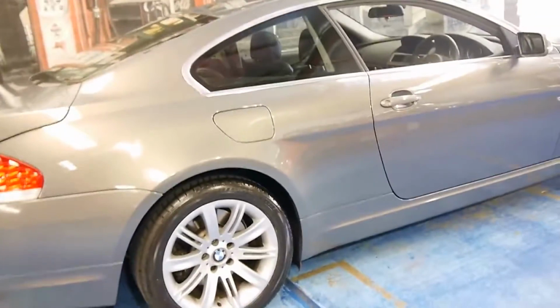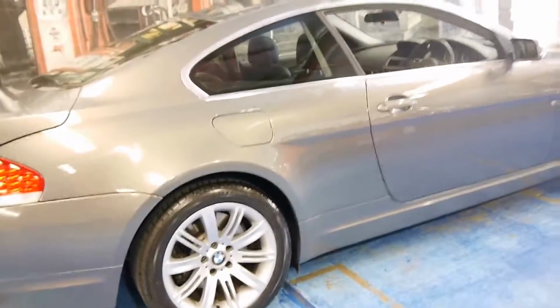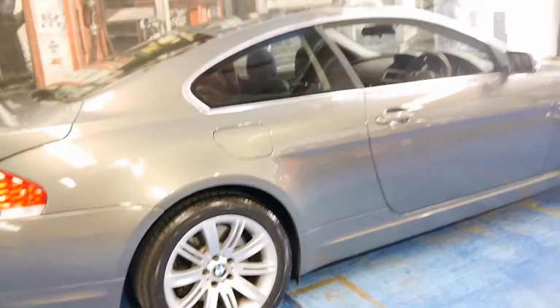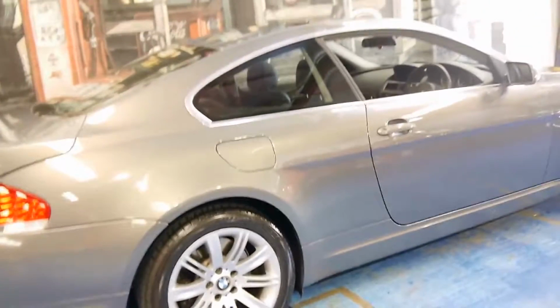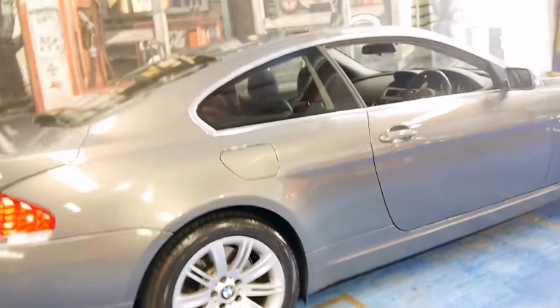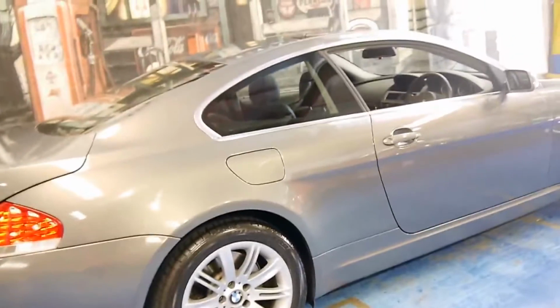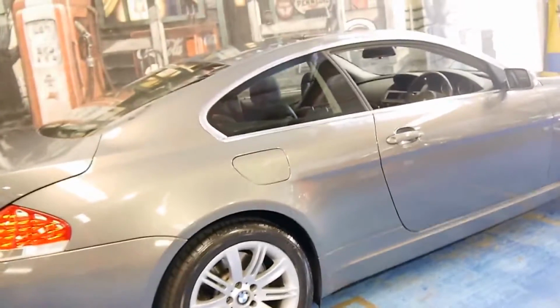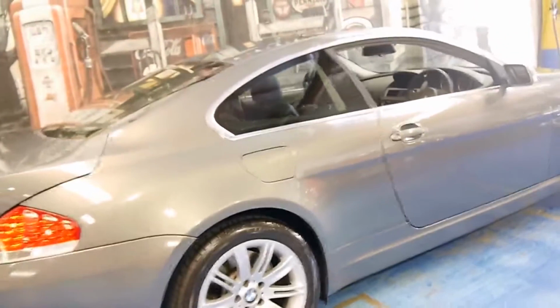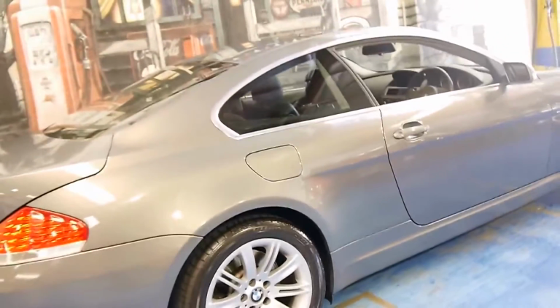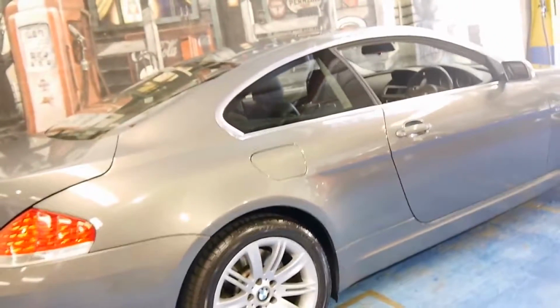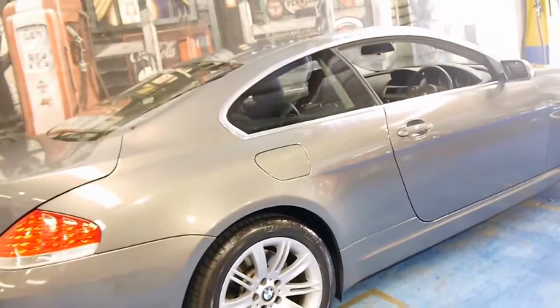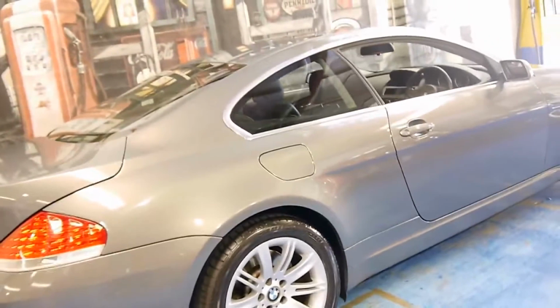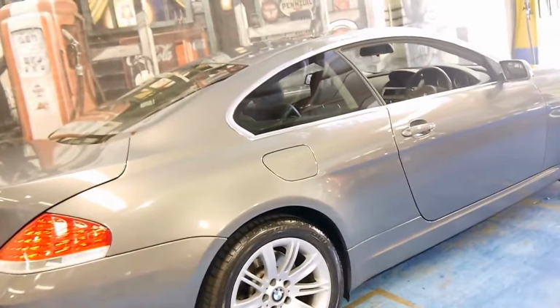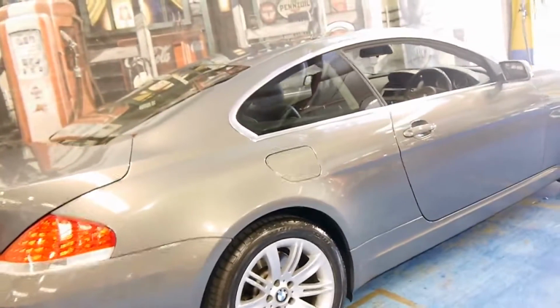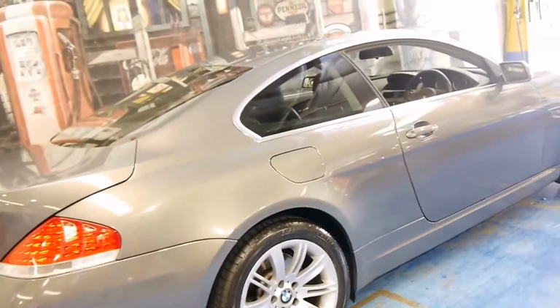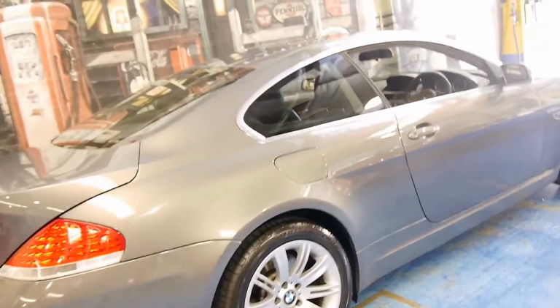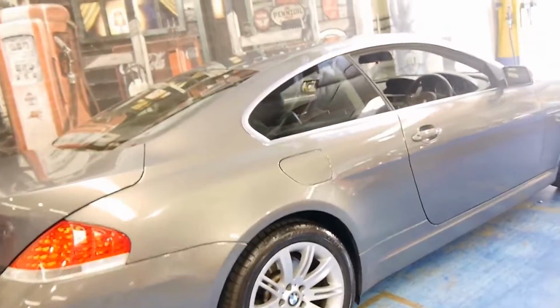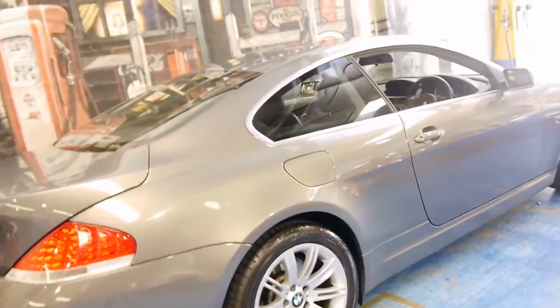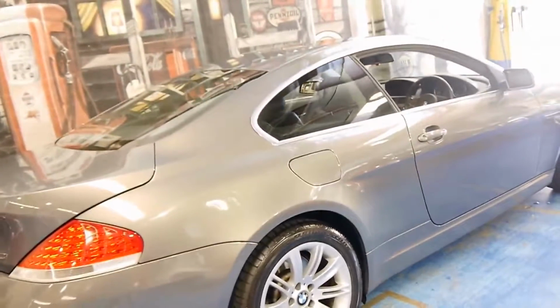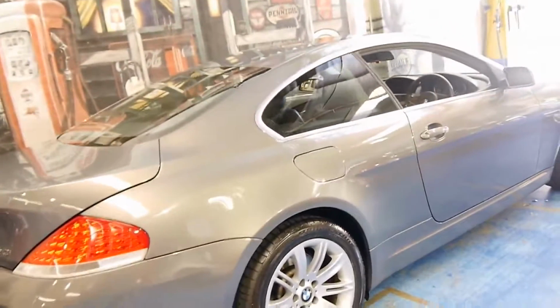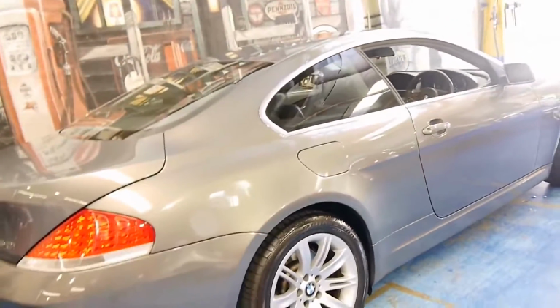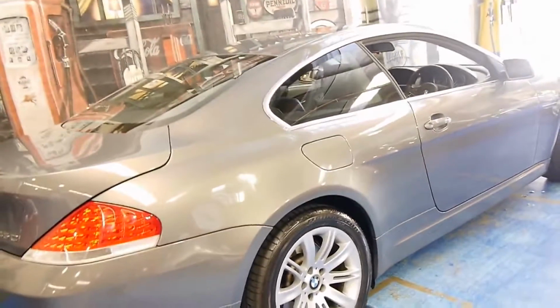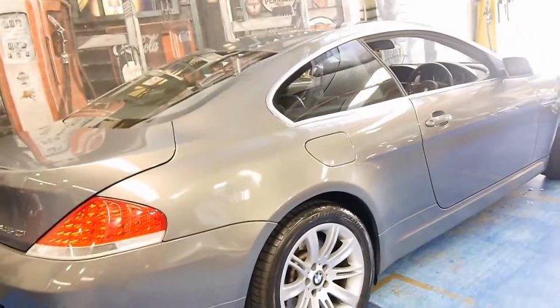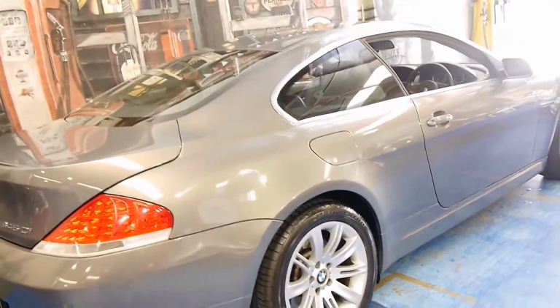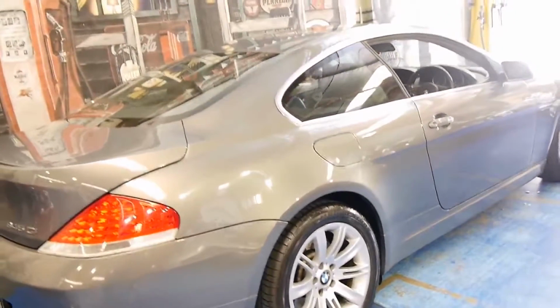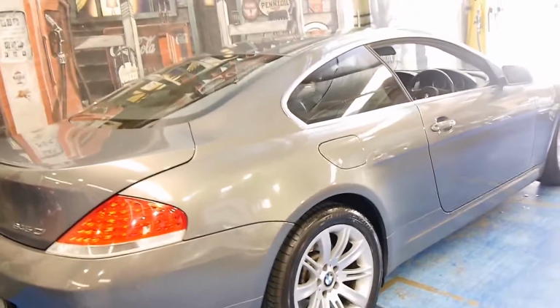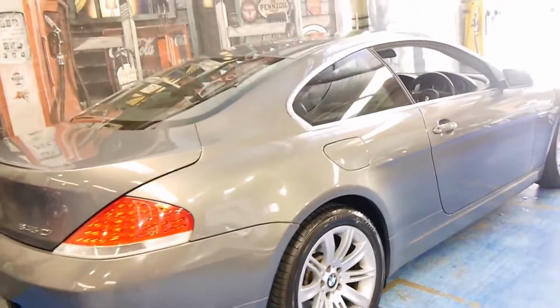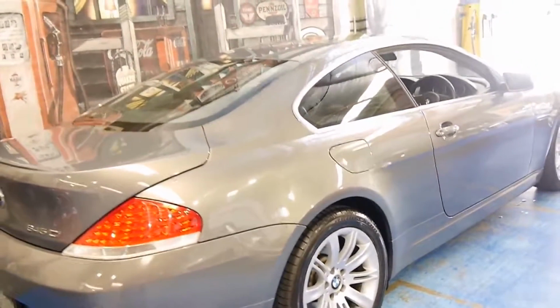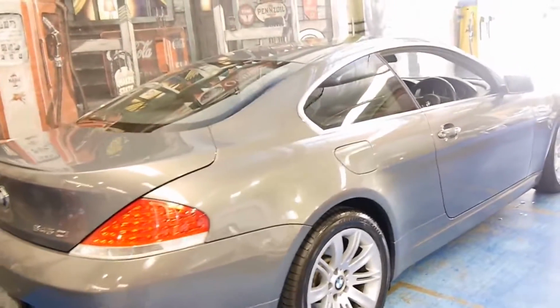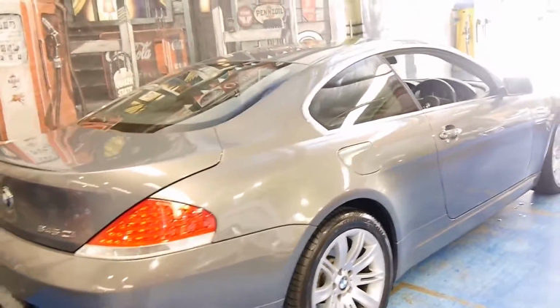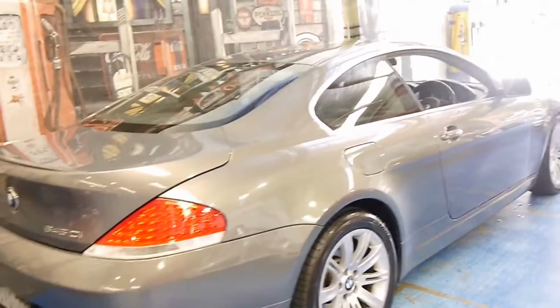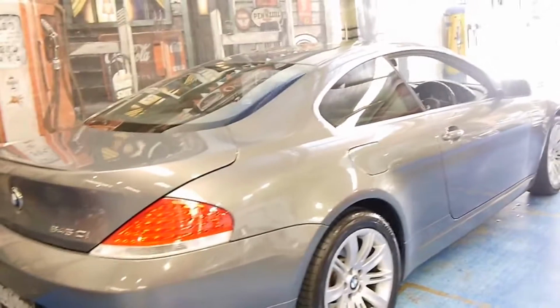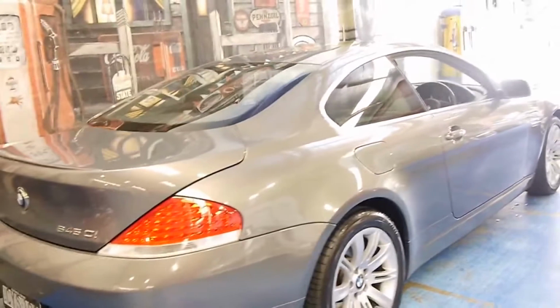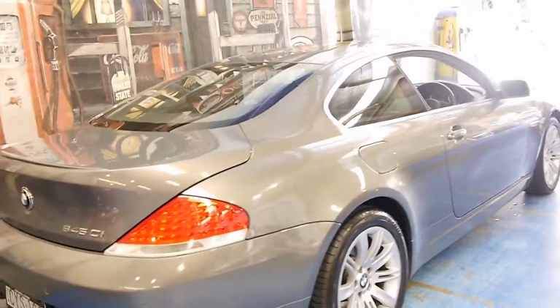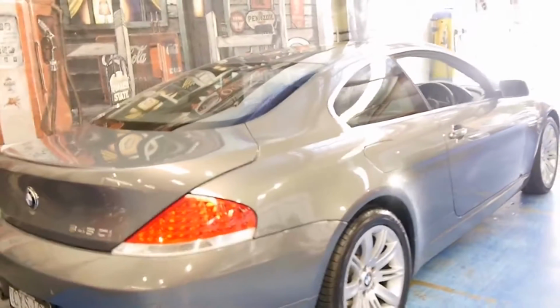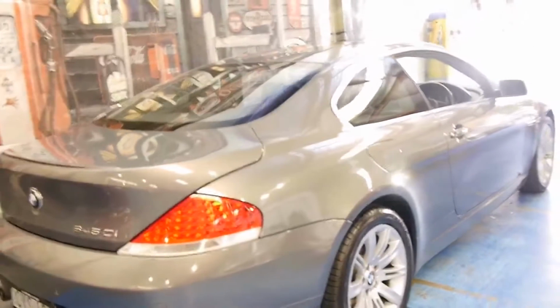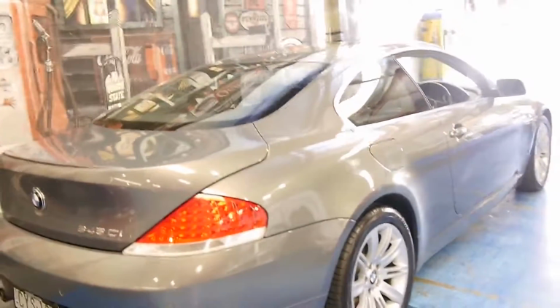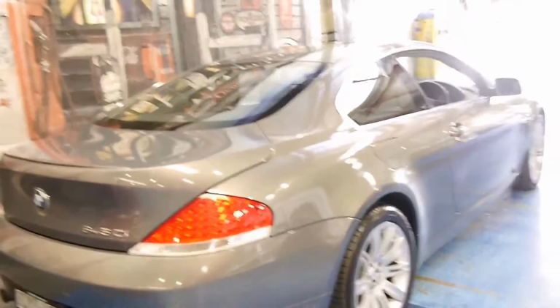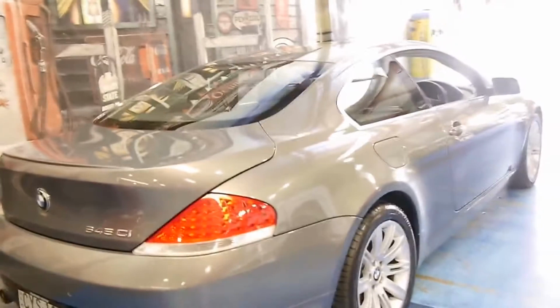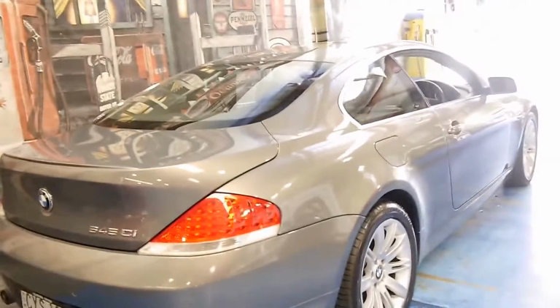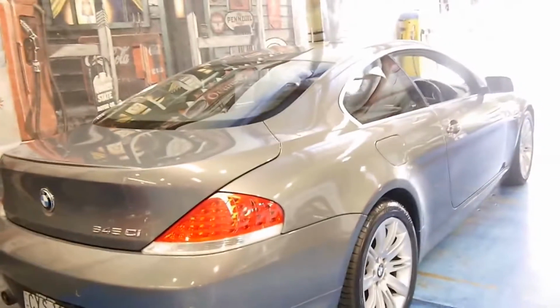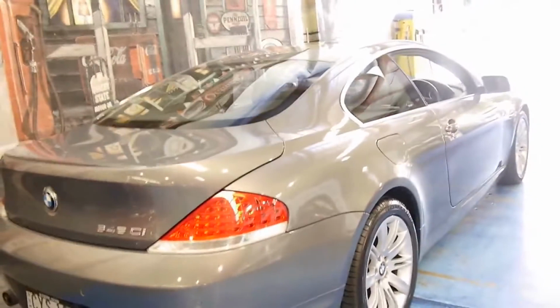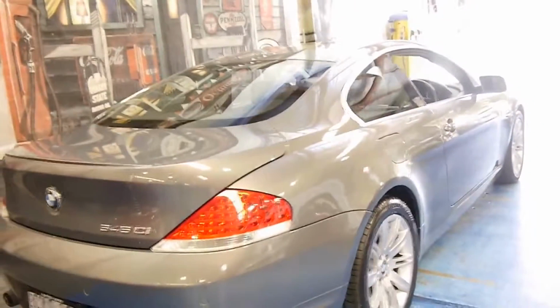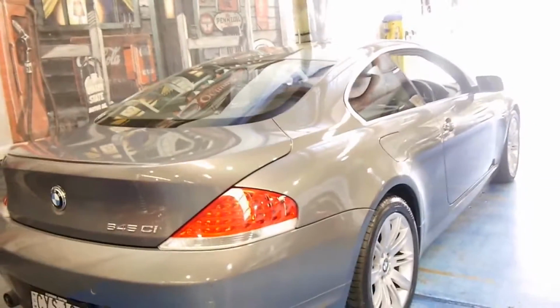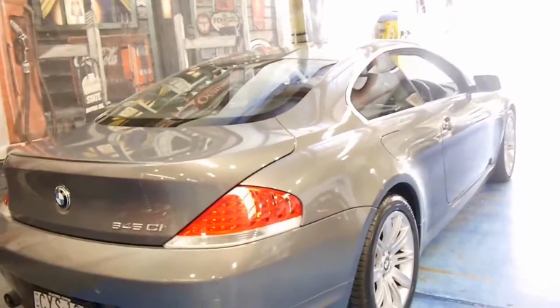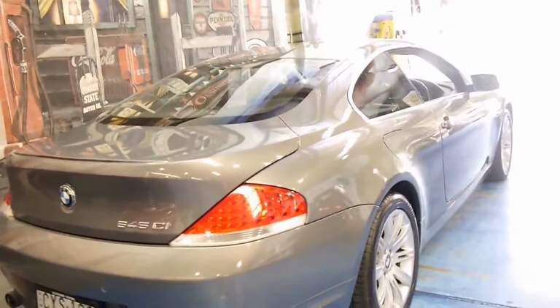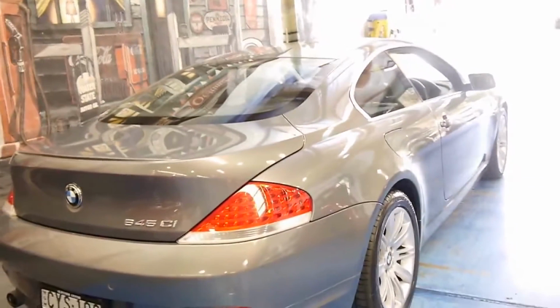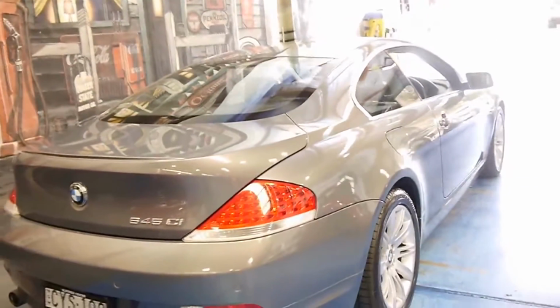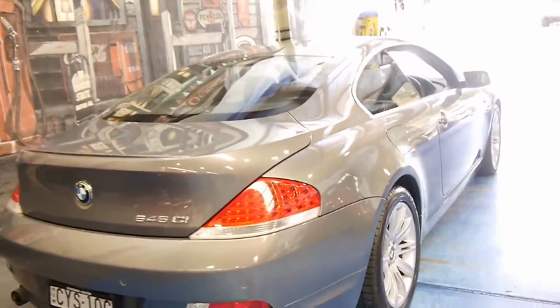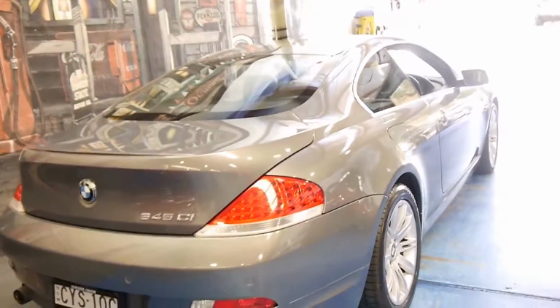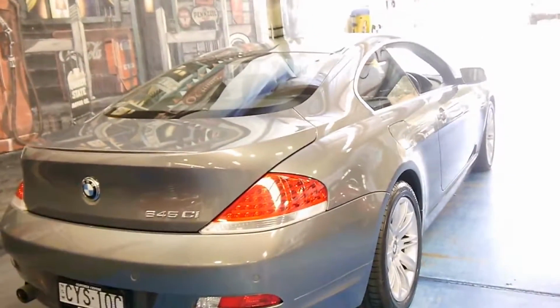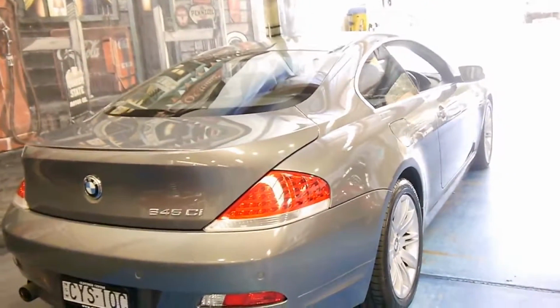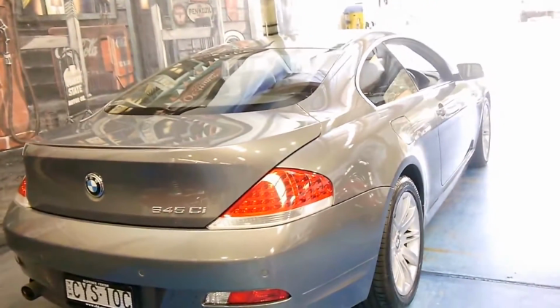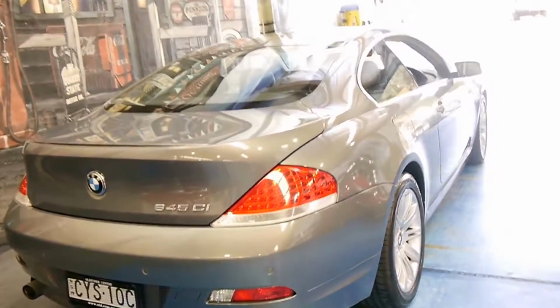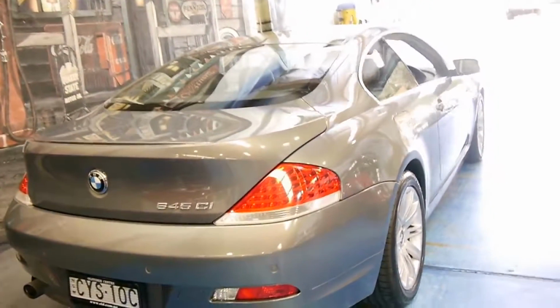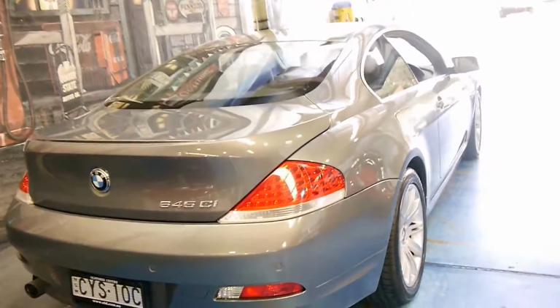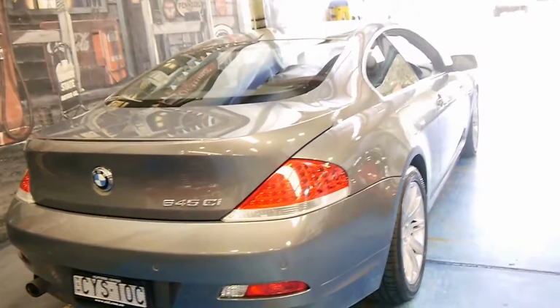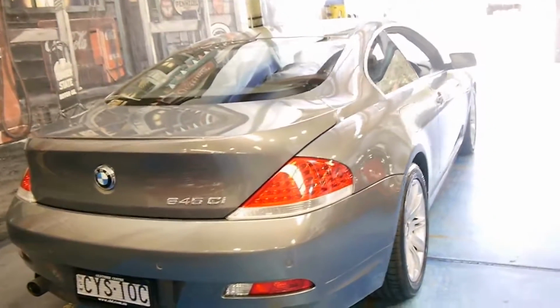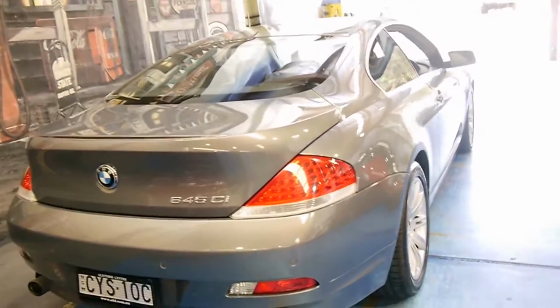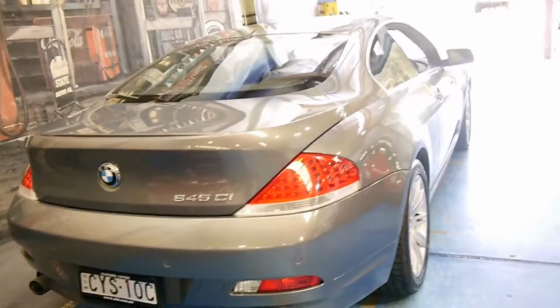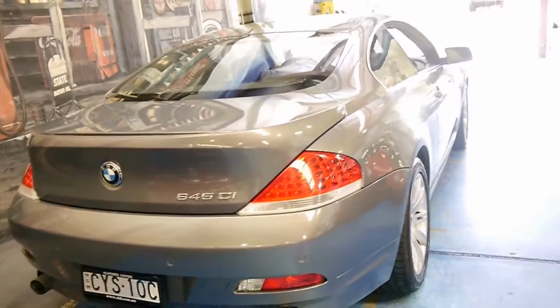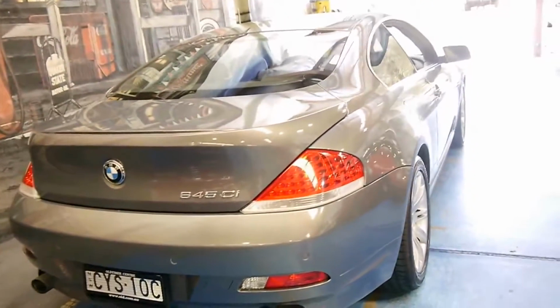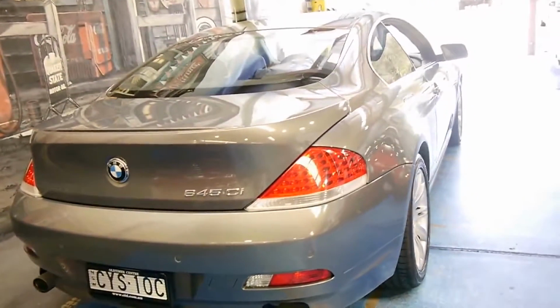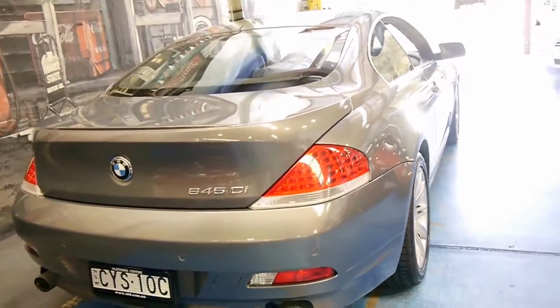The car looks to be very straight down both sides. In fact, I can't see any dents or scratches whatsoever.